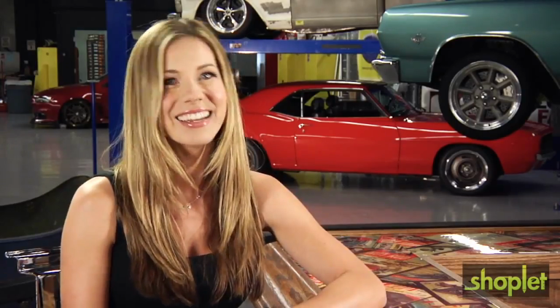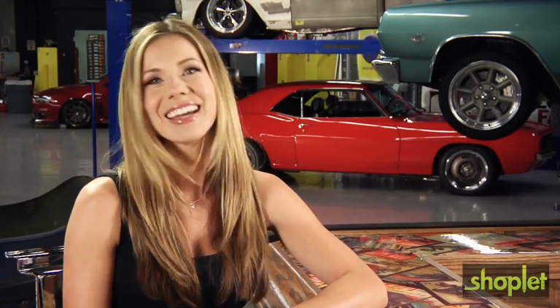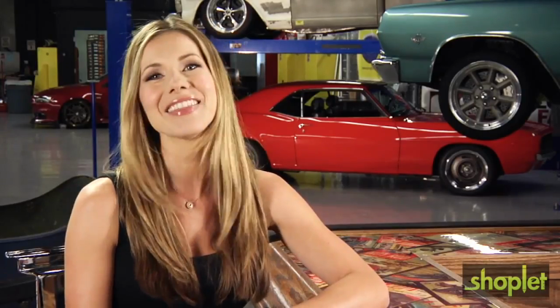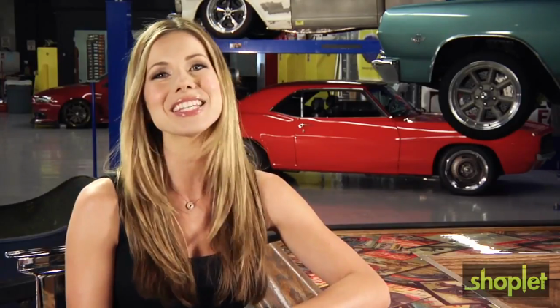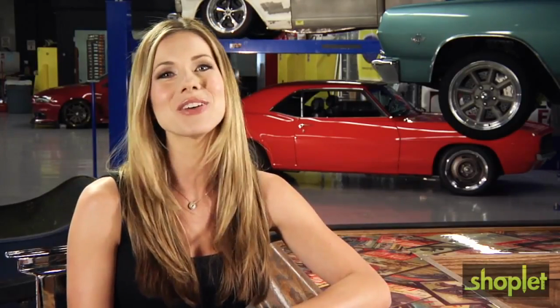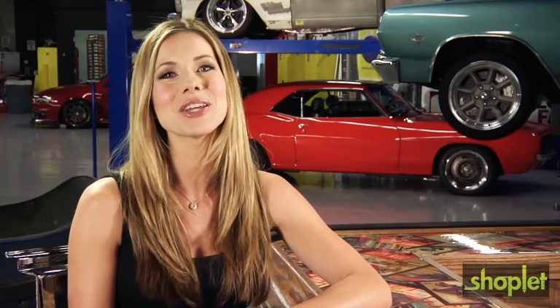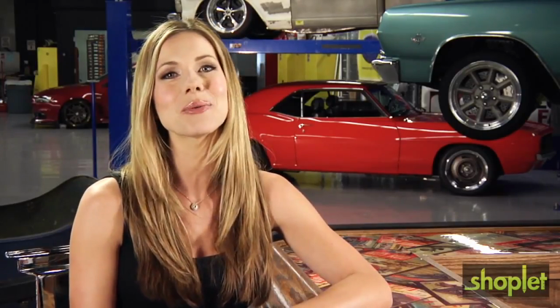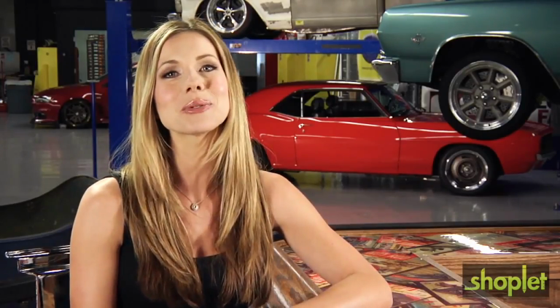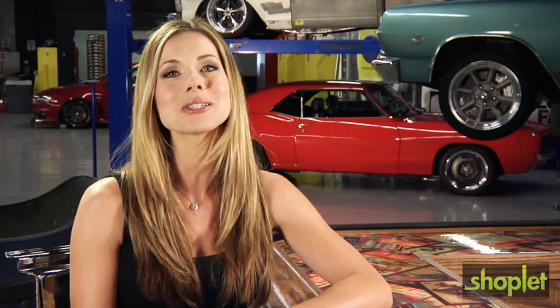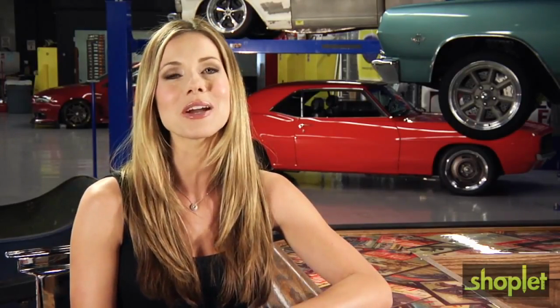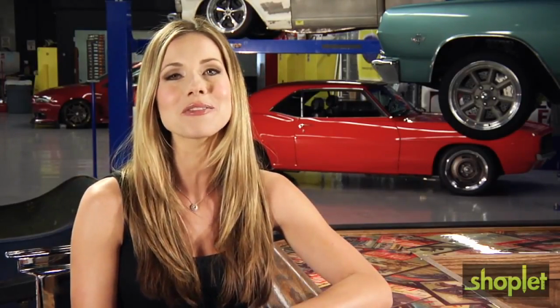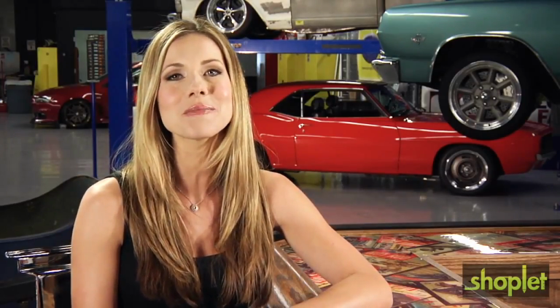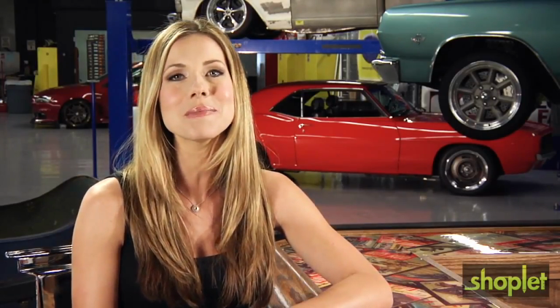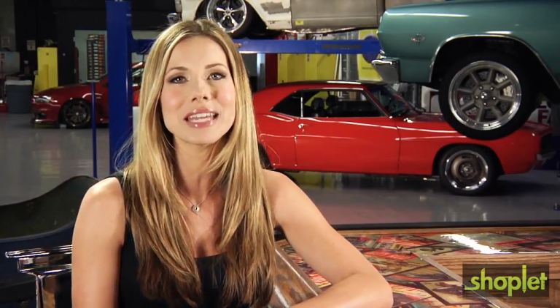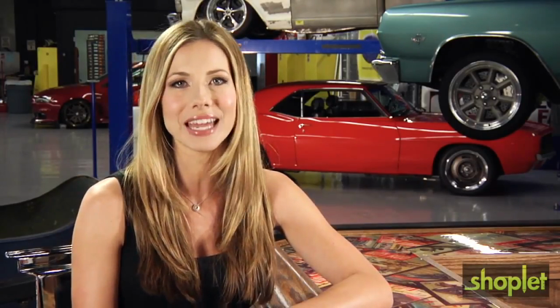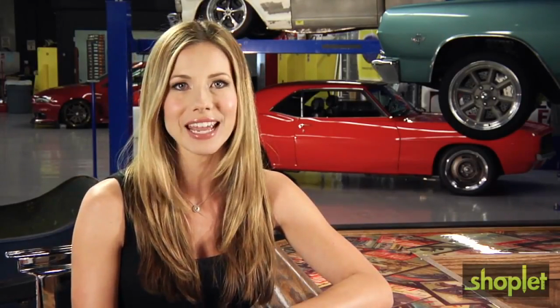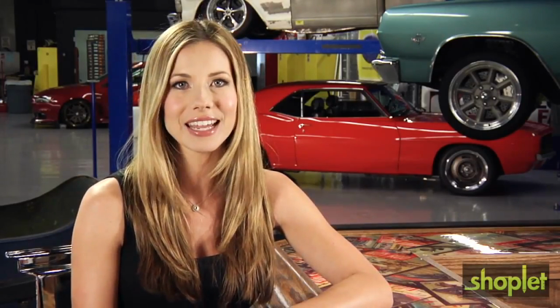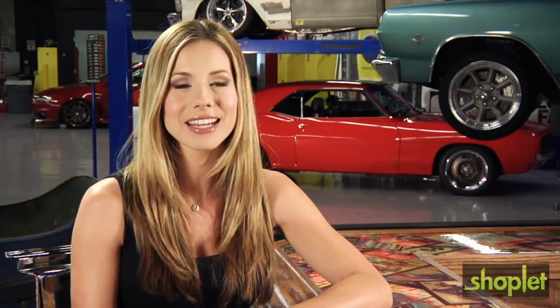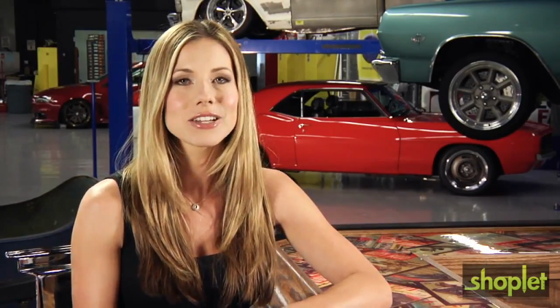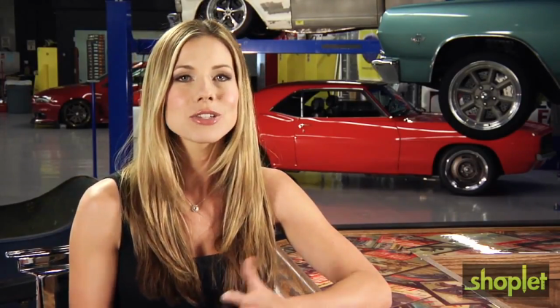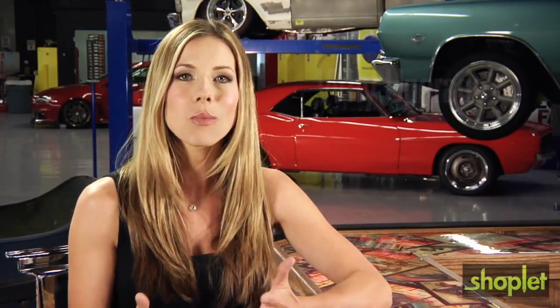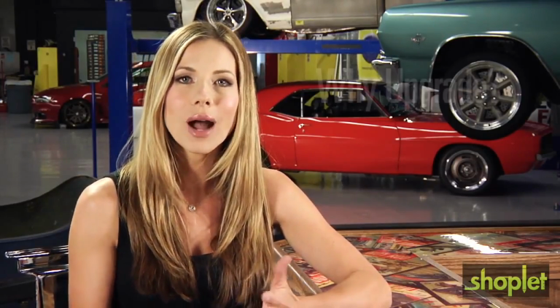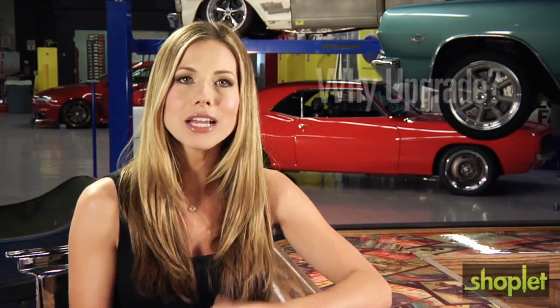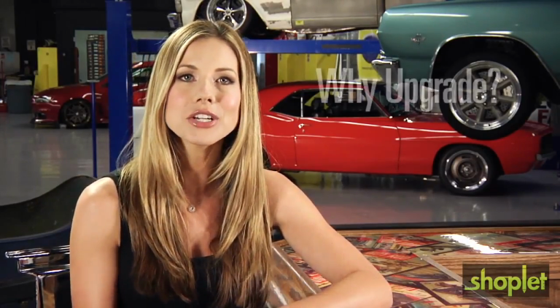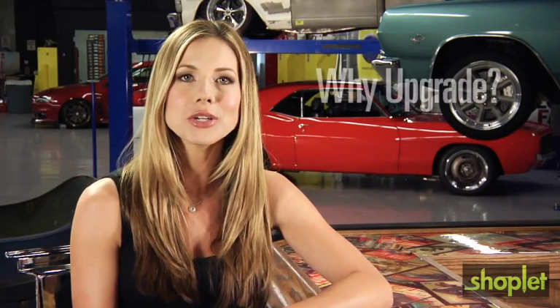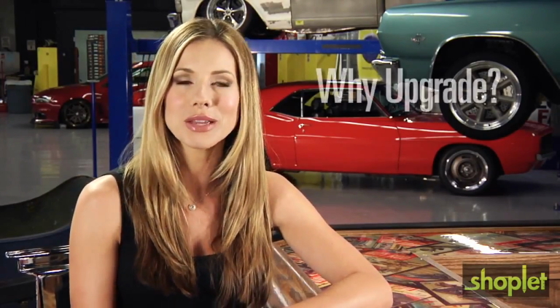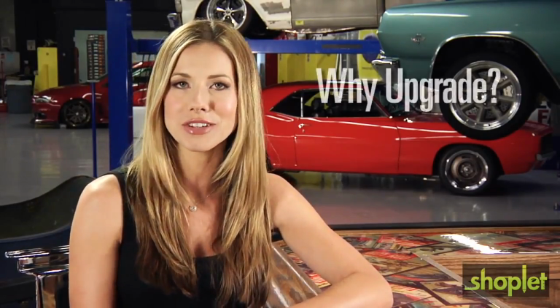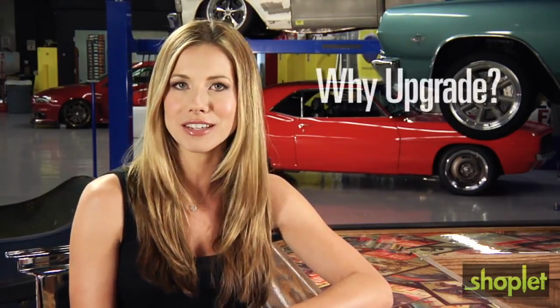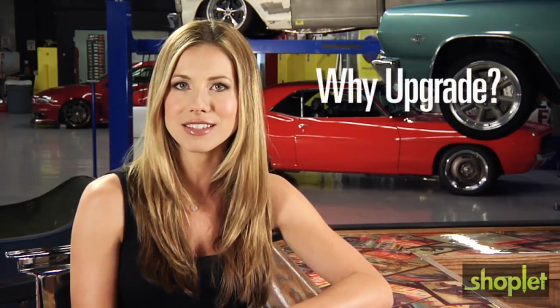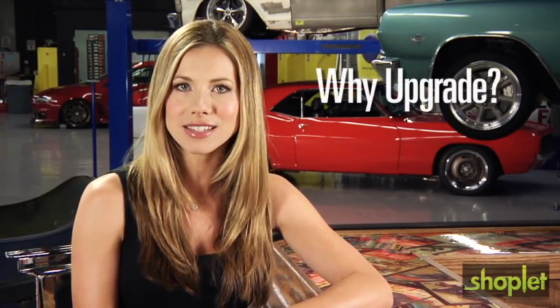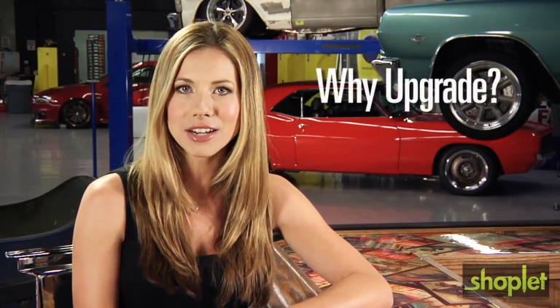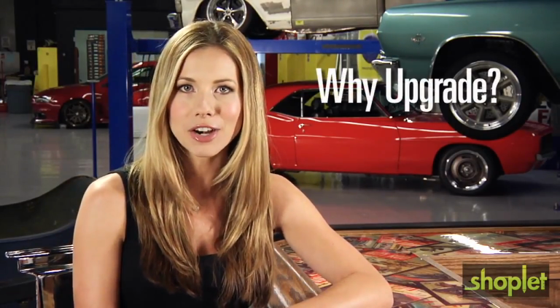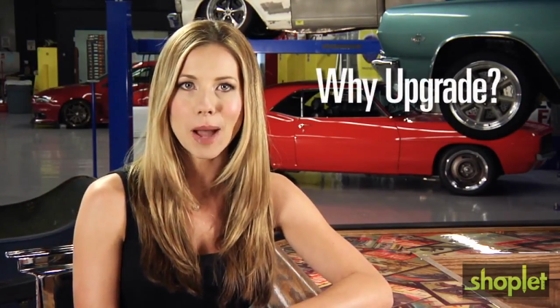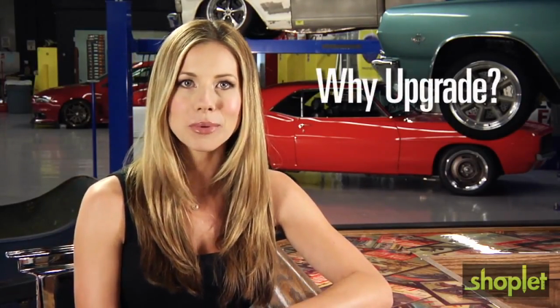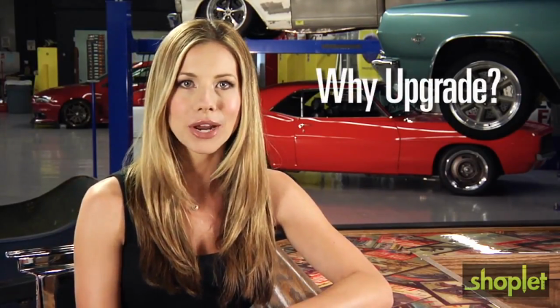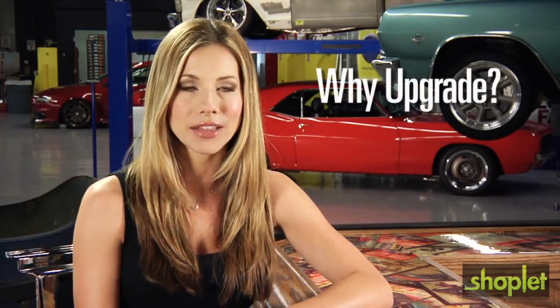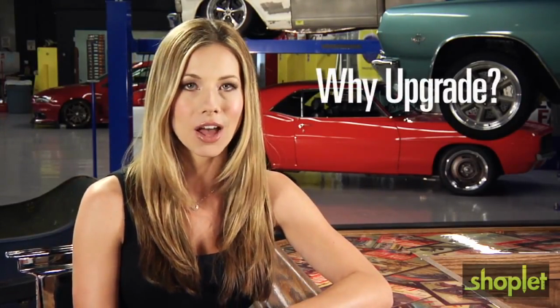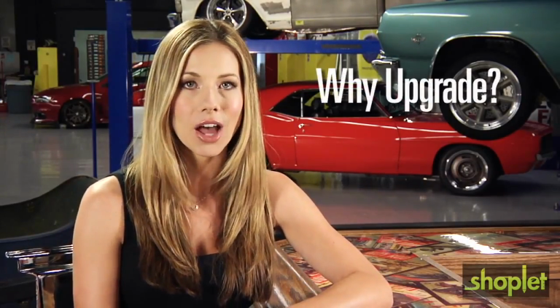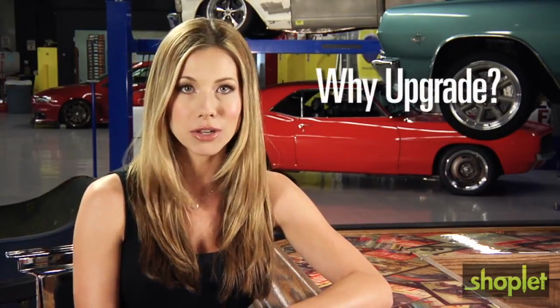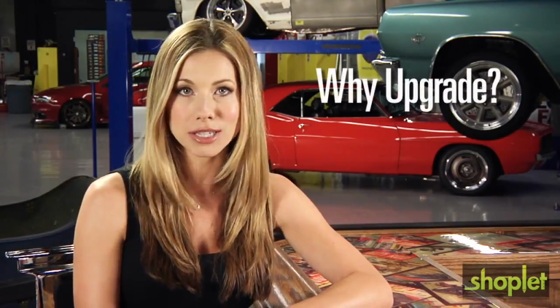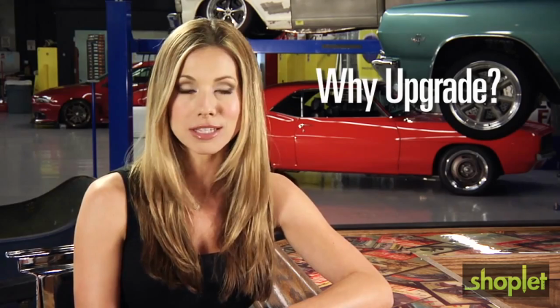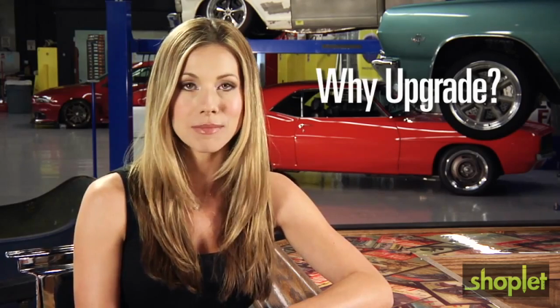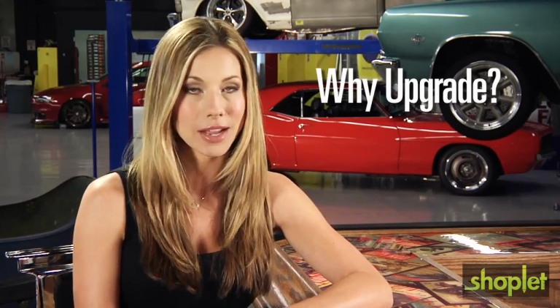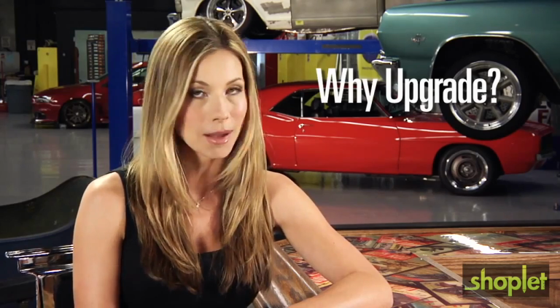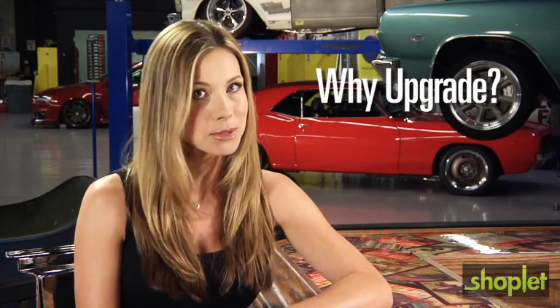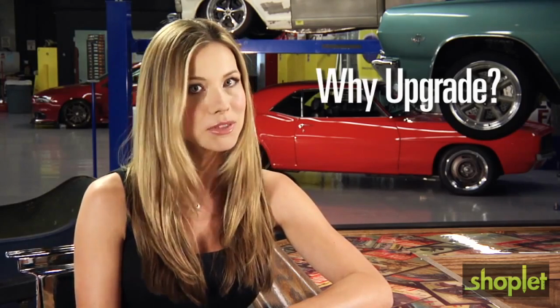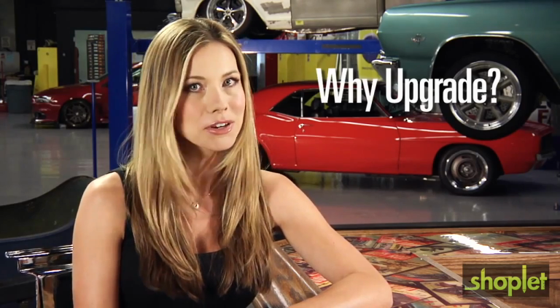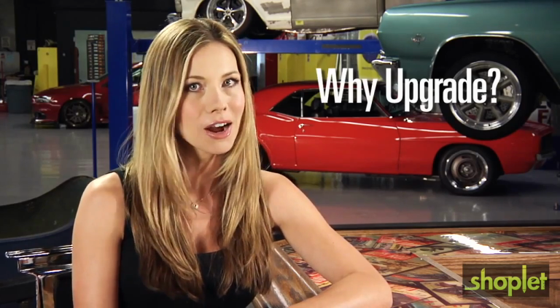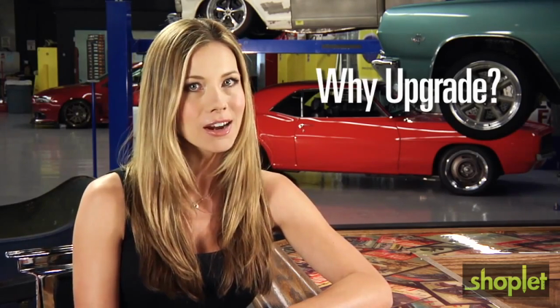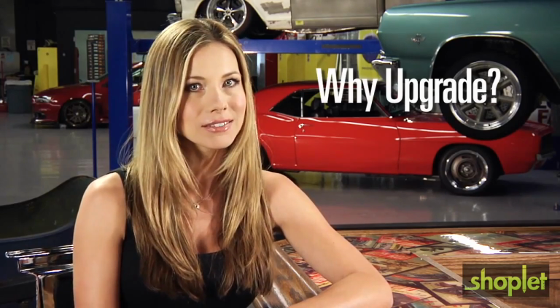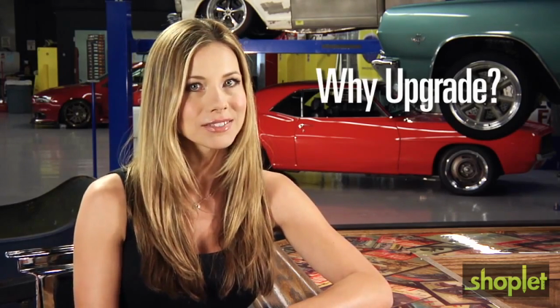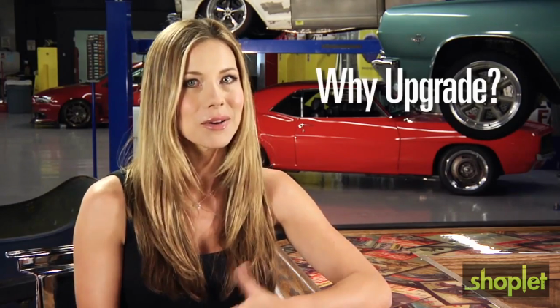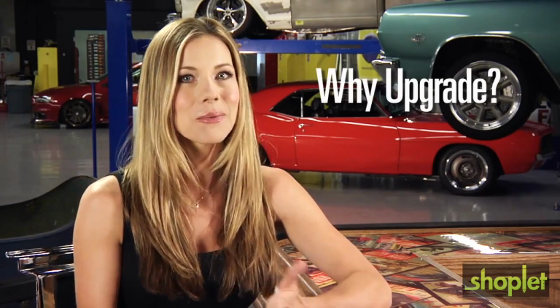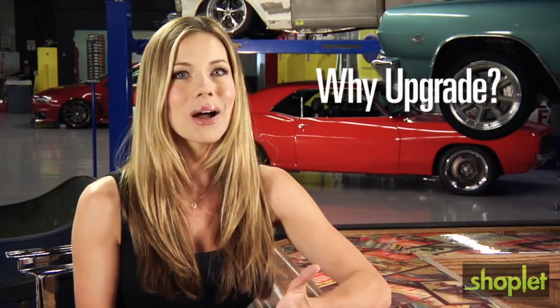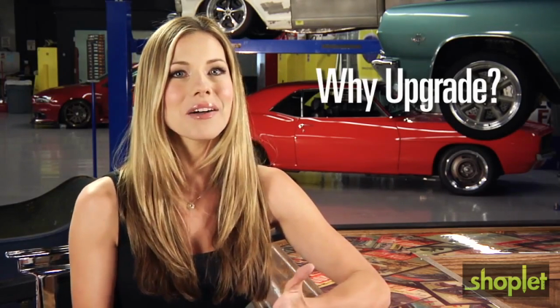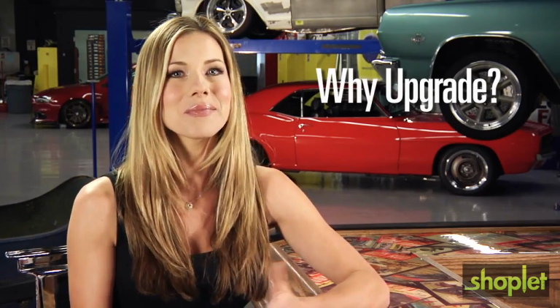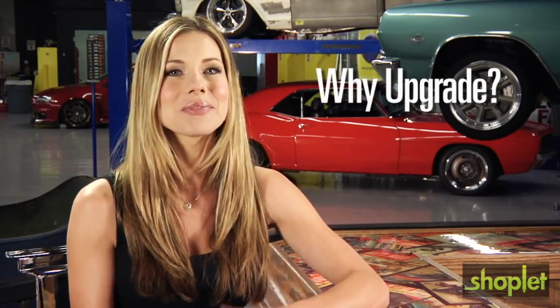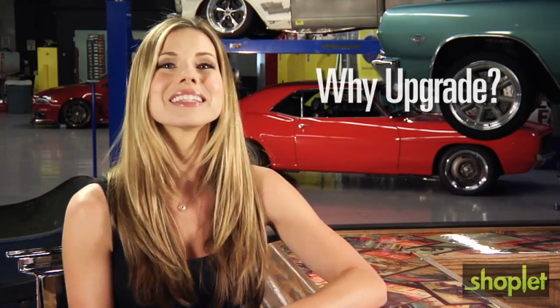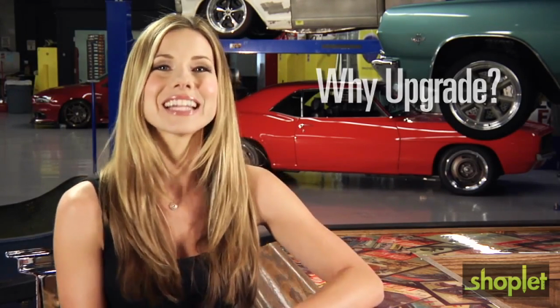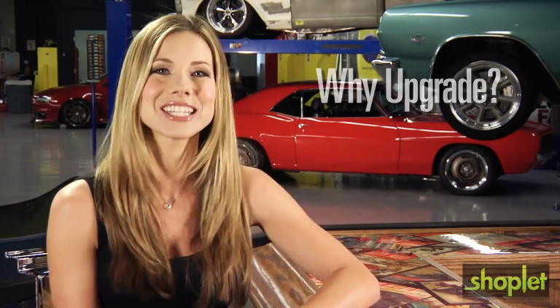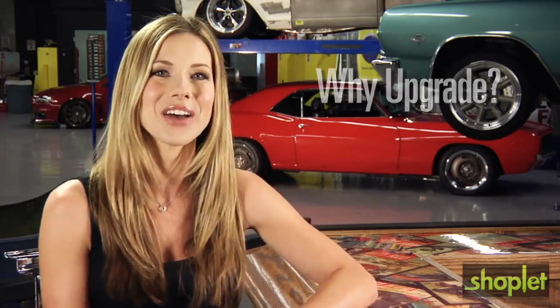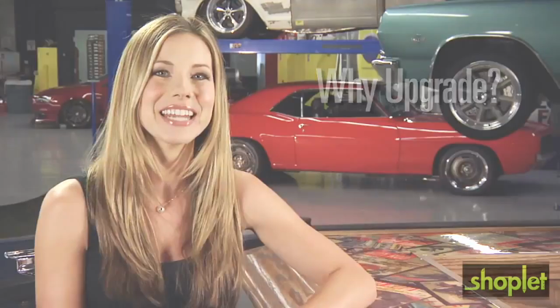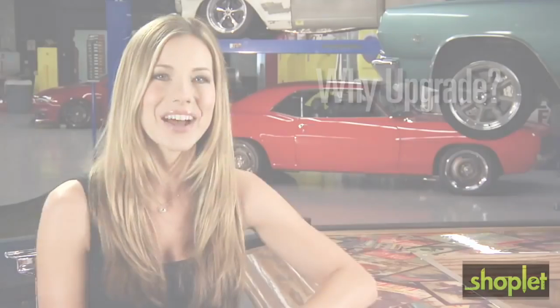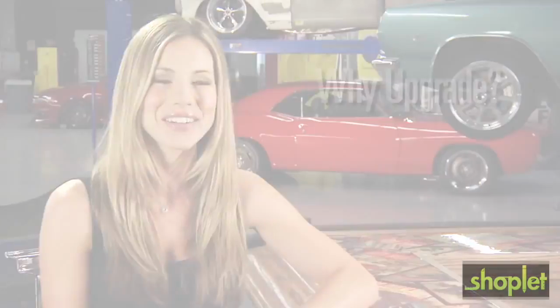In this video, we'll start from the beginning. So why should you even consider upgrading the audio system that comes with your car? Well, let's find out.